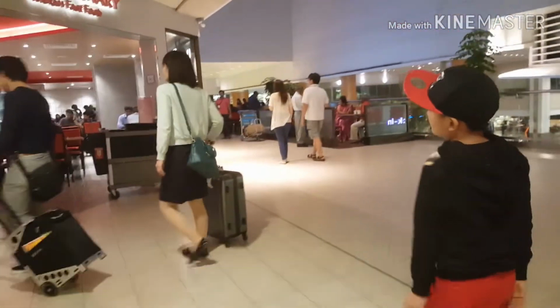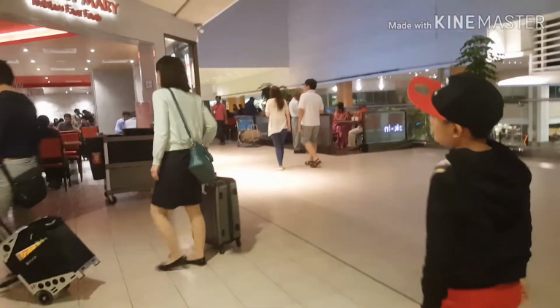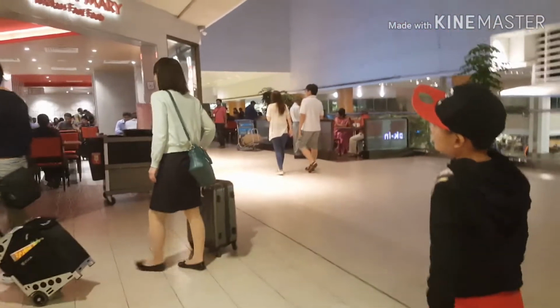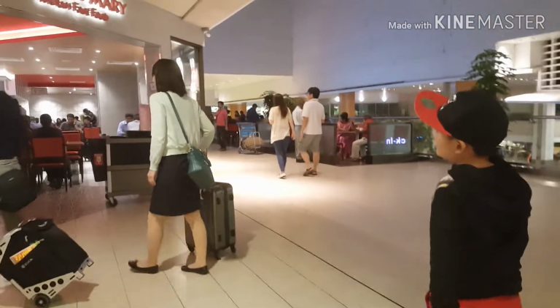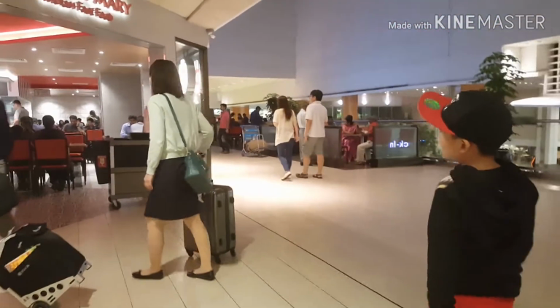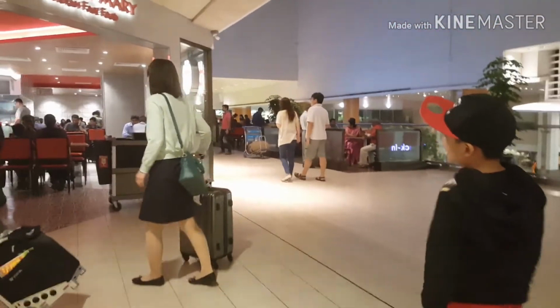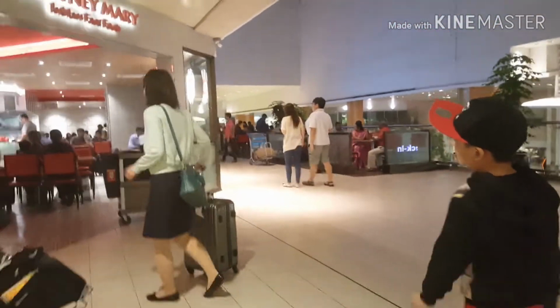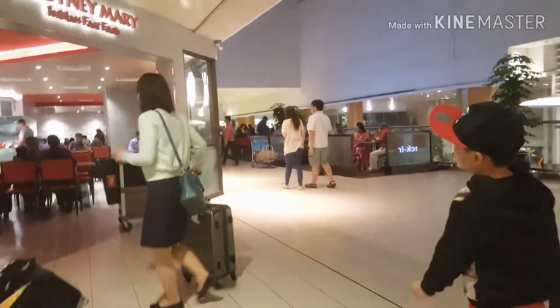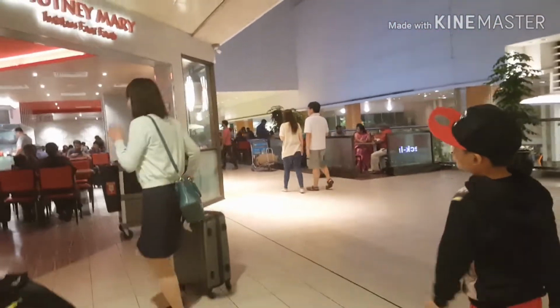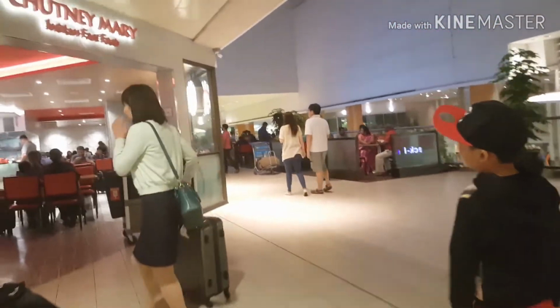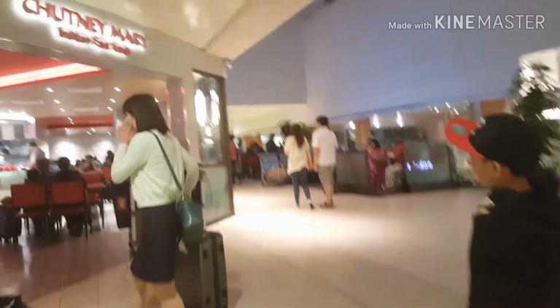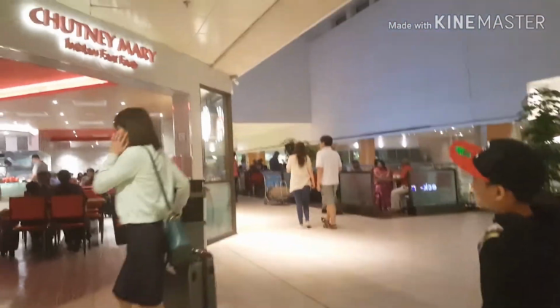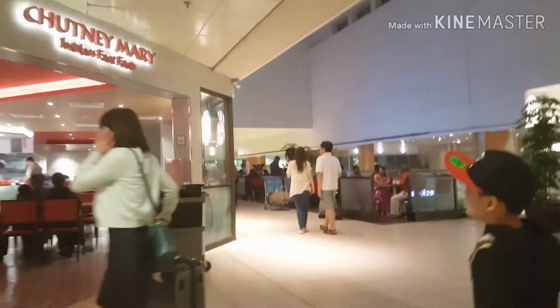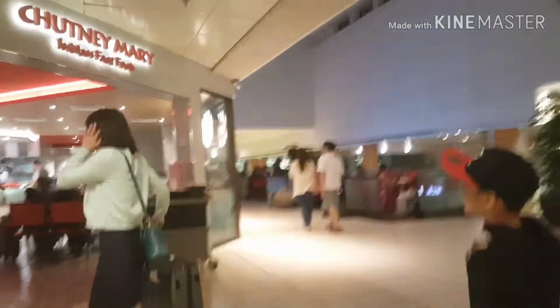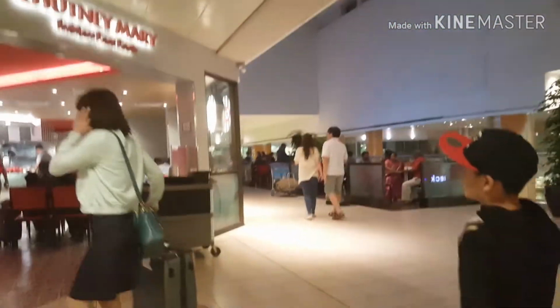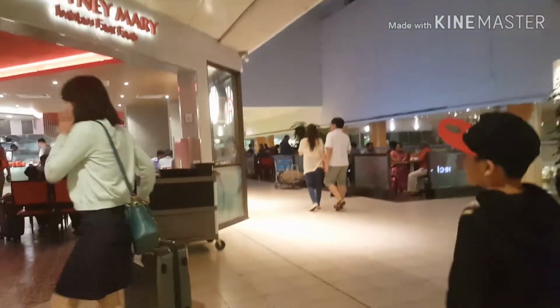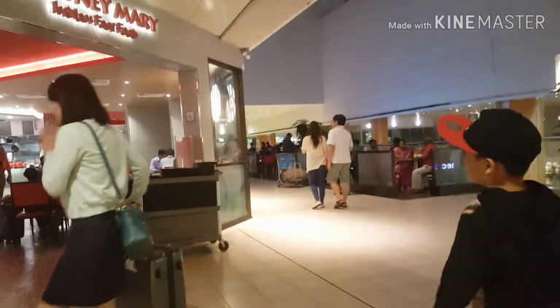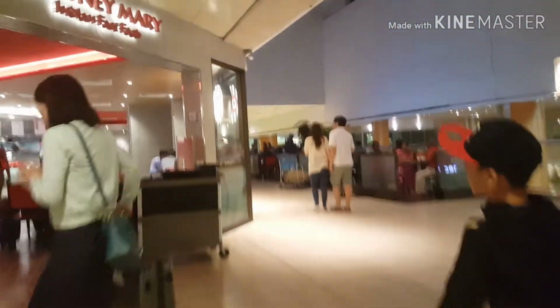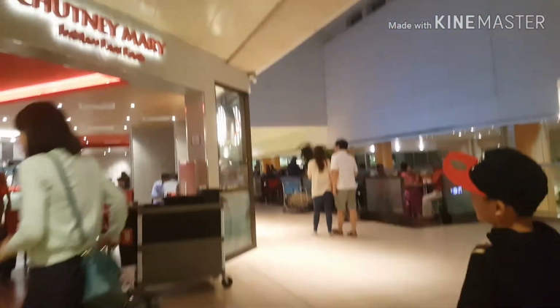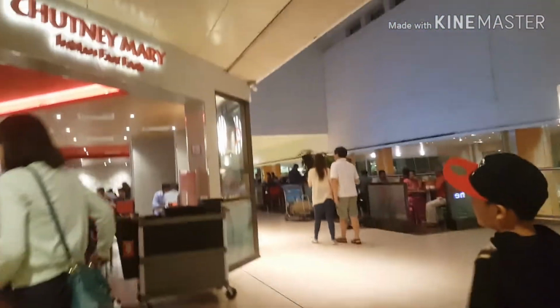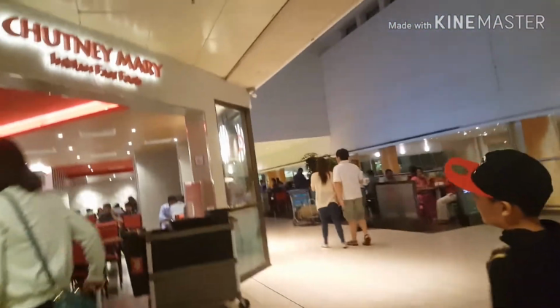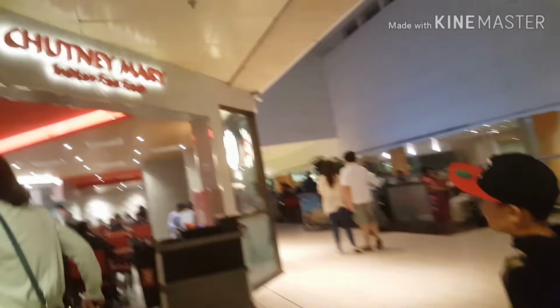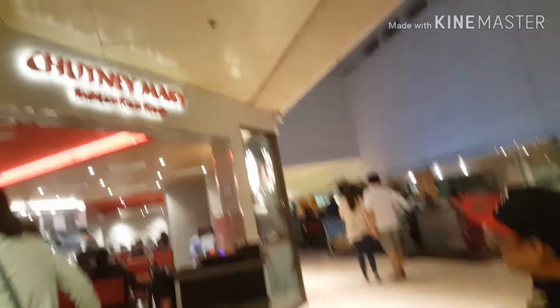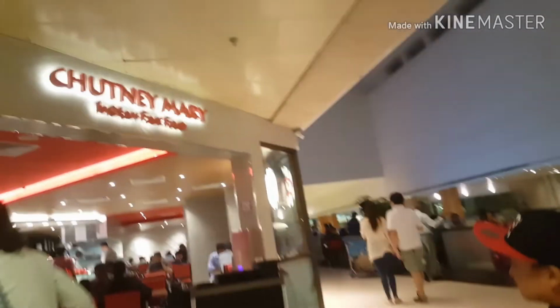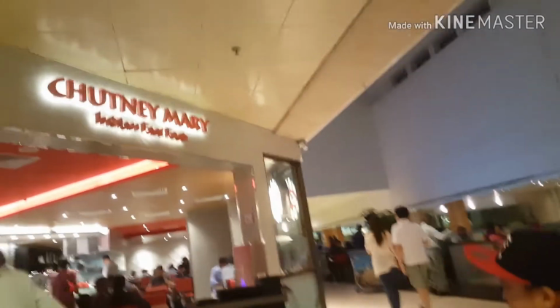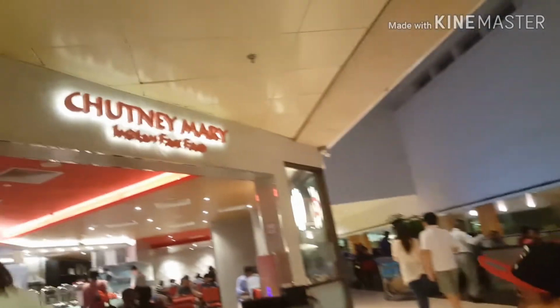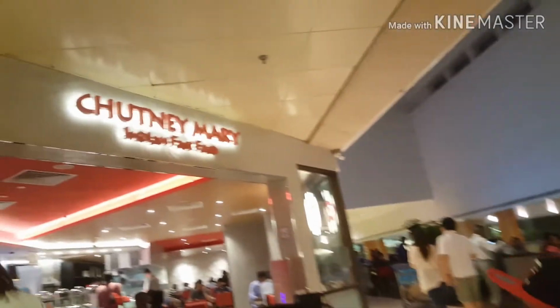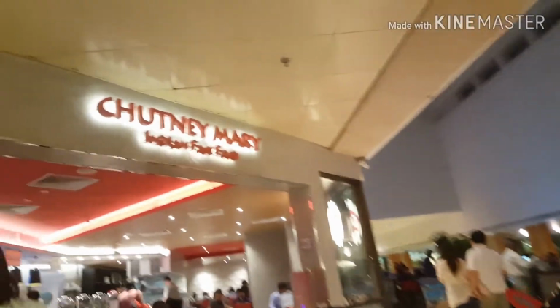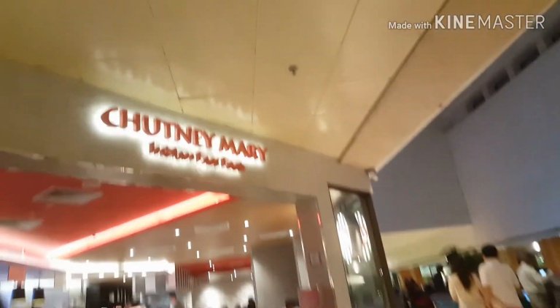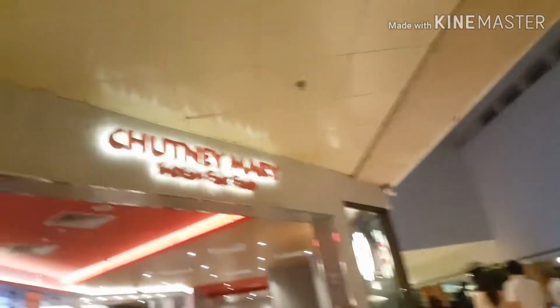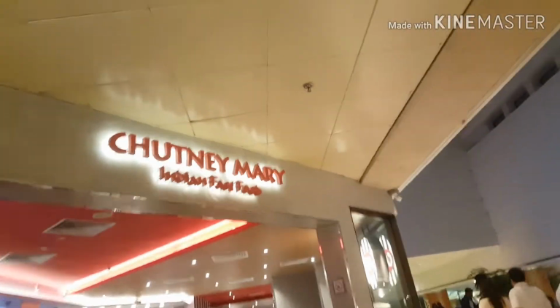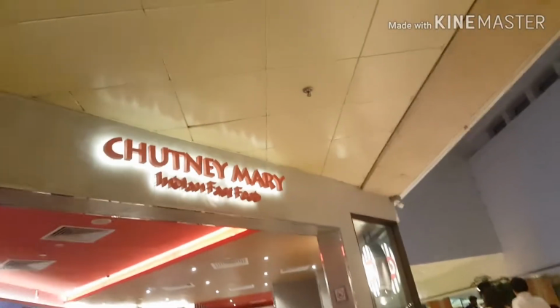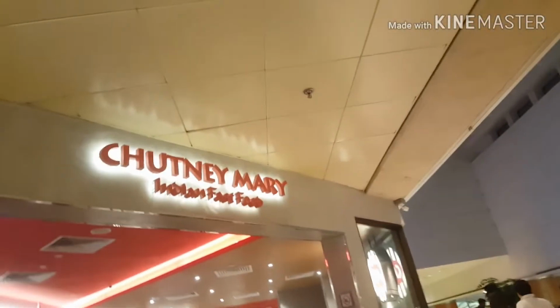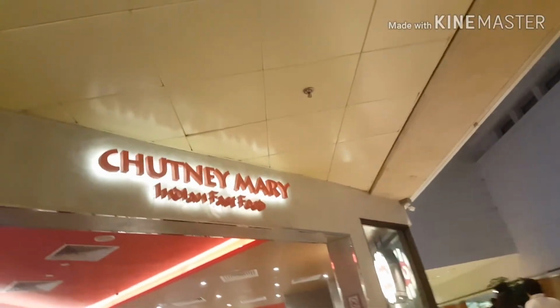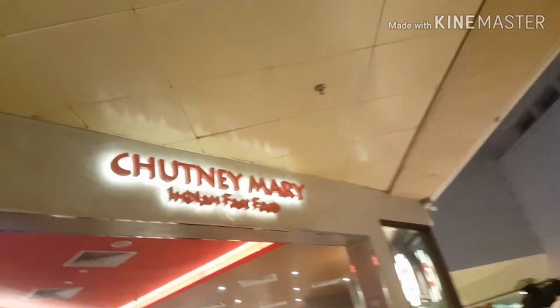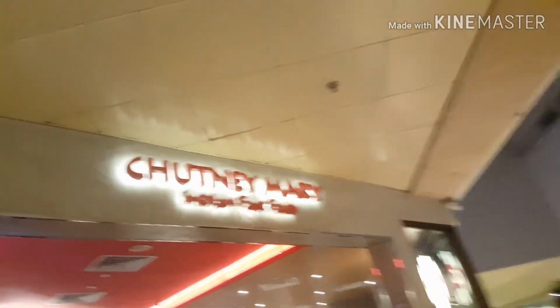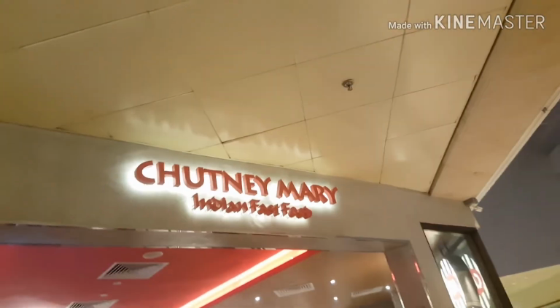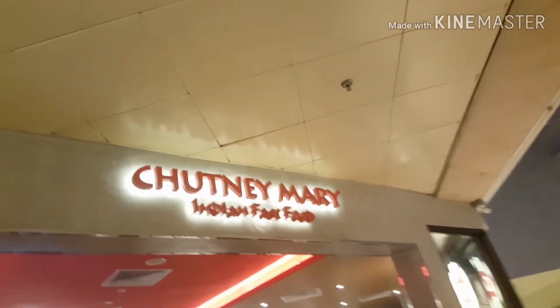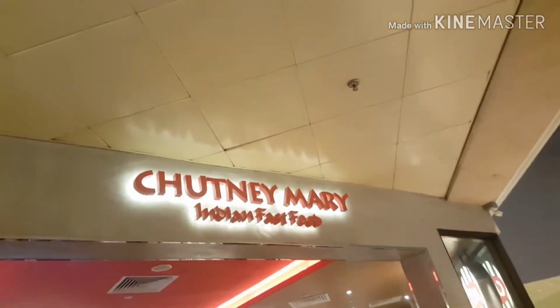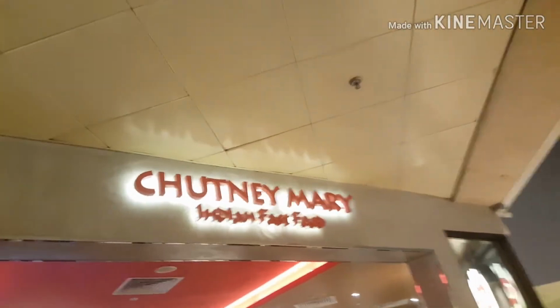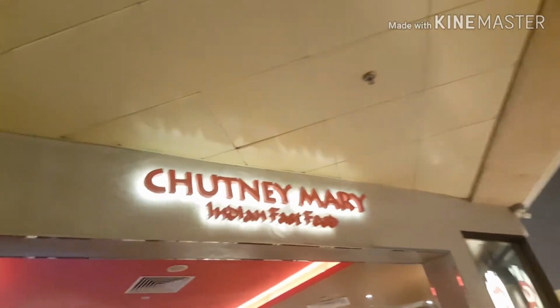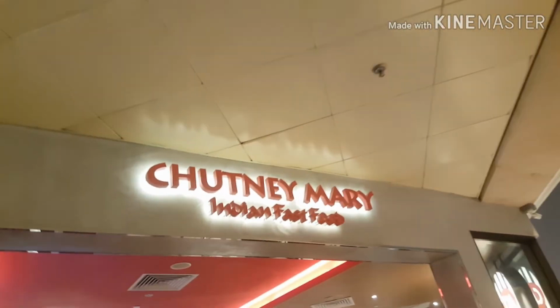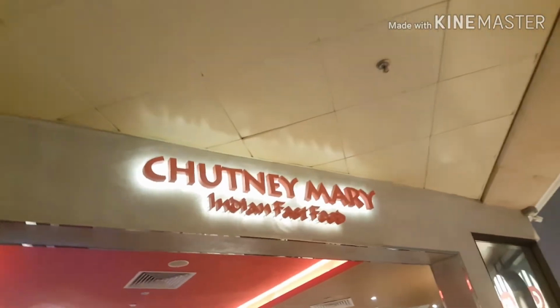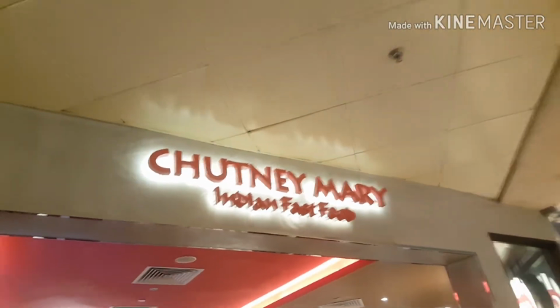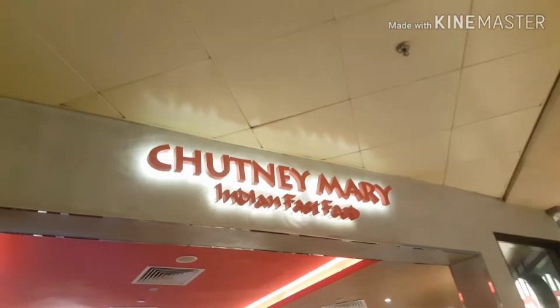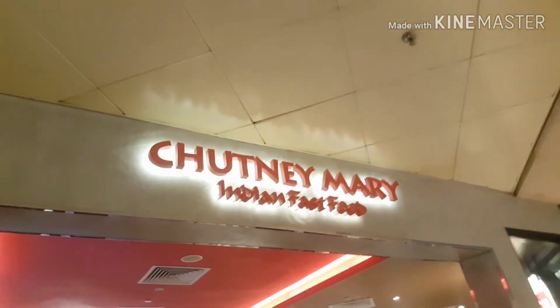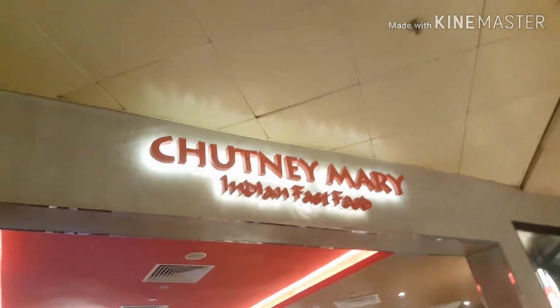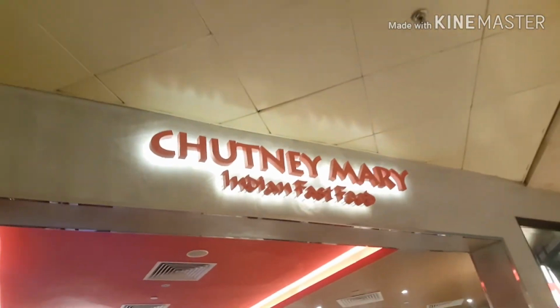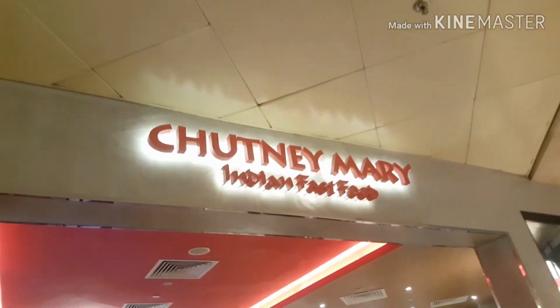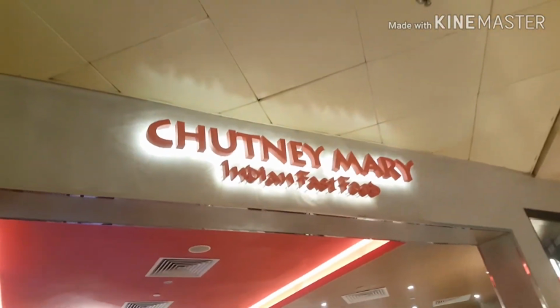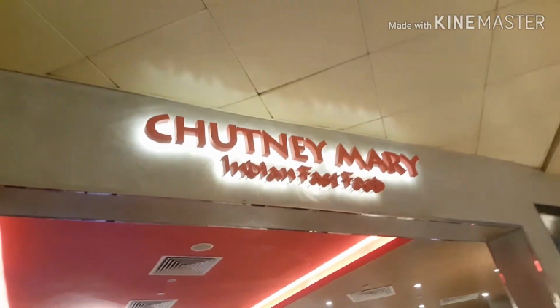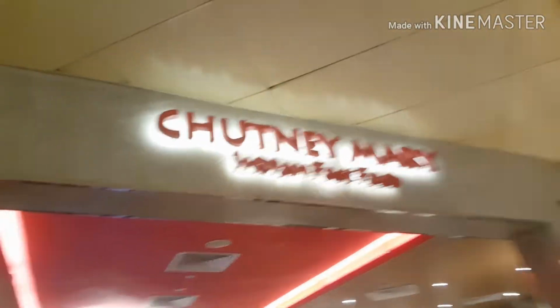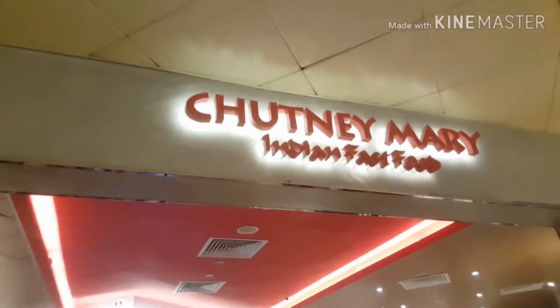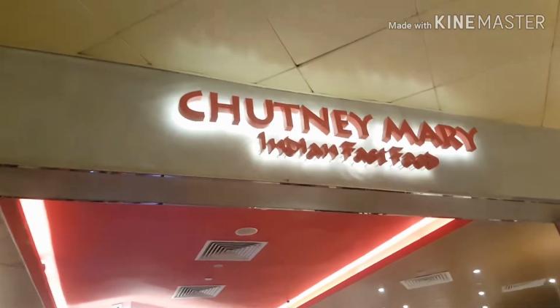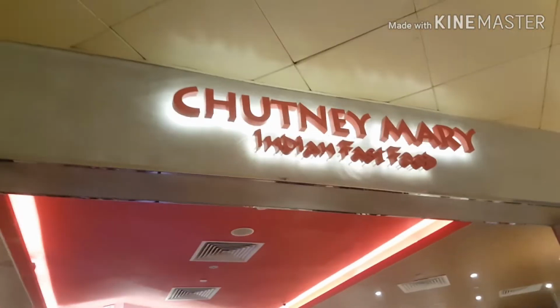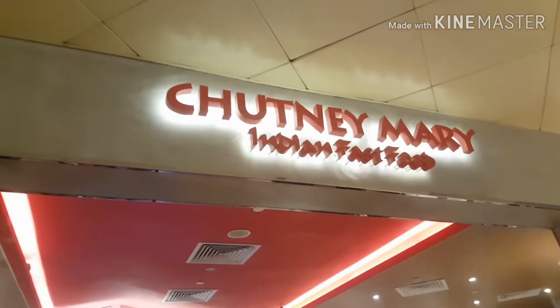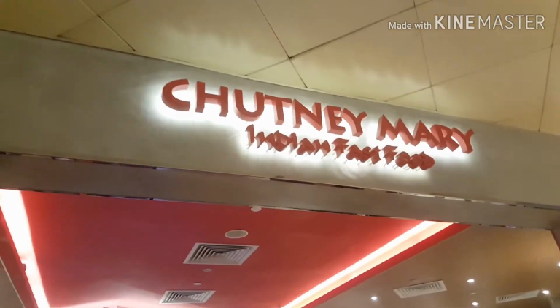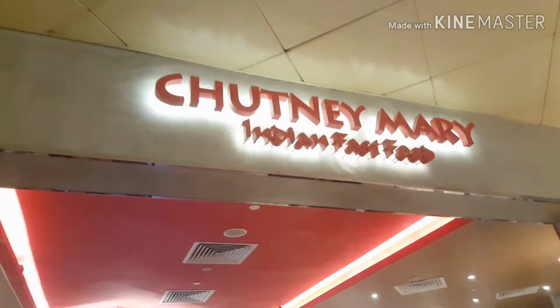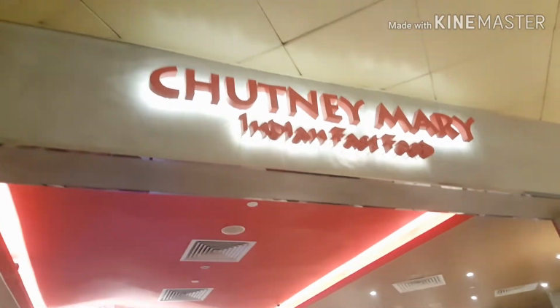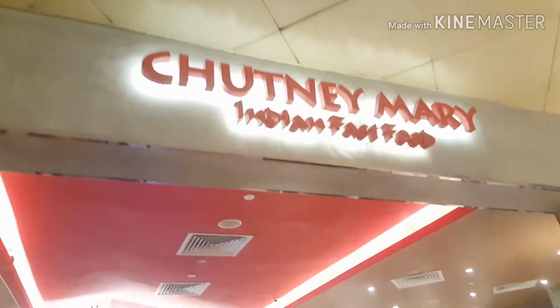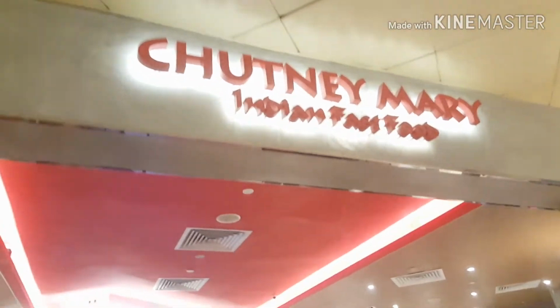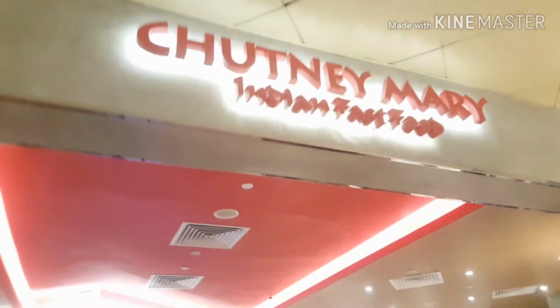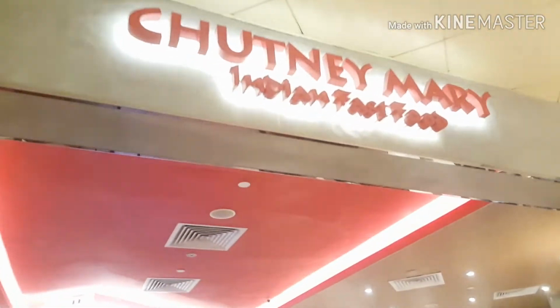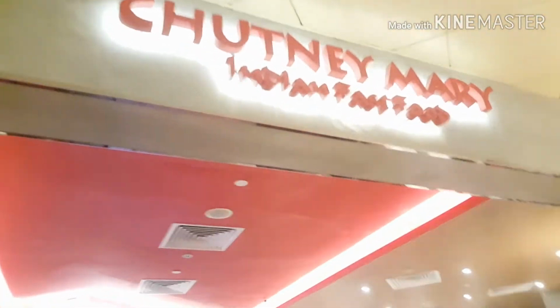At last we found a place to eat. Ta-da! Indian fast food — chutney, merry.